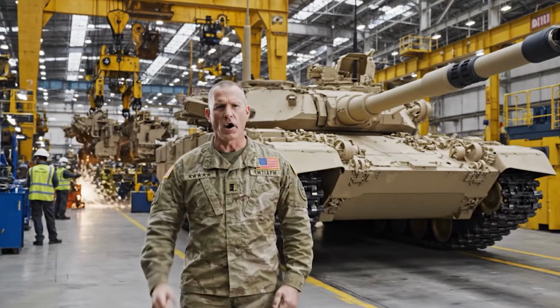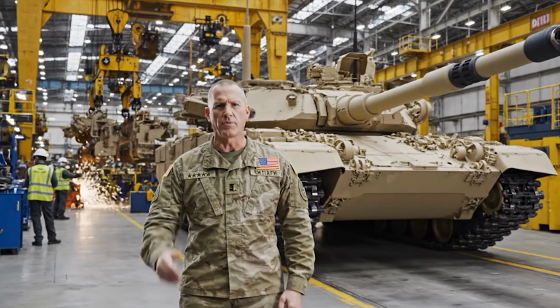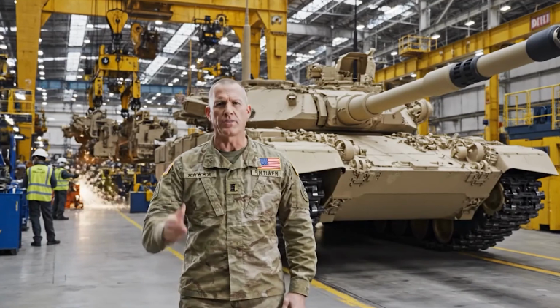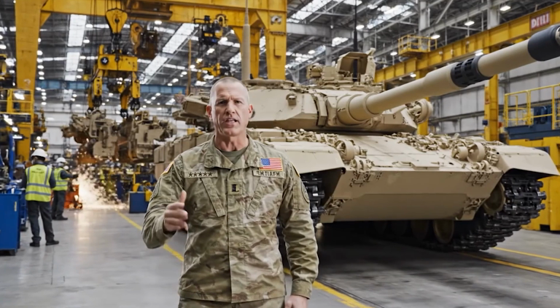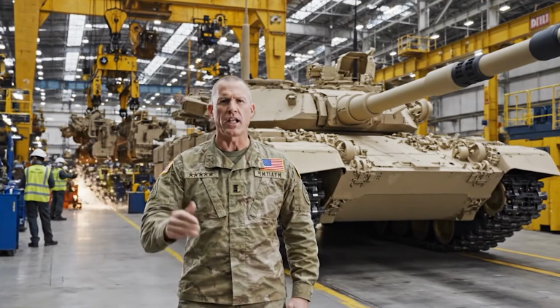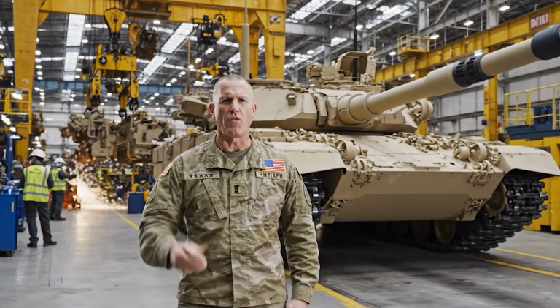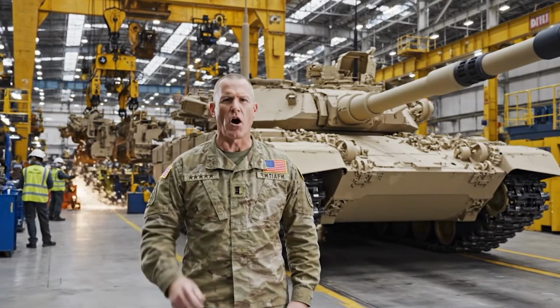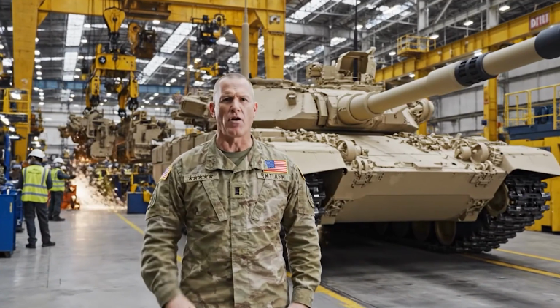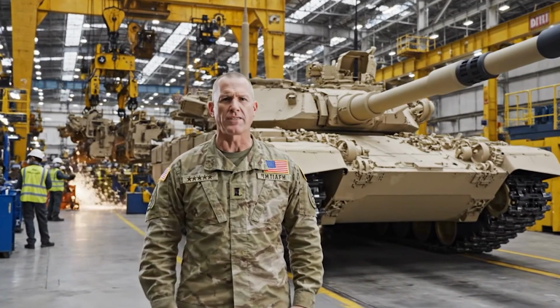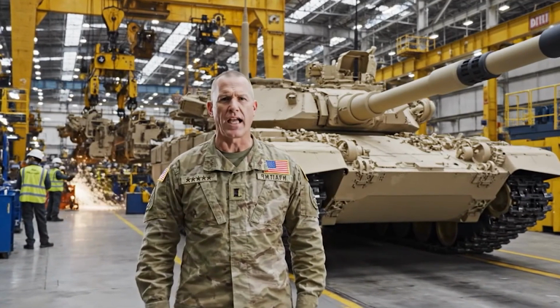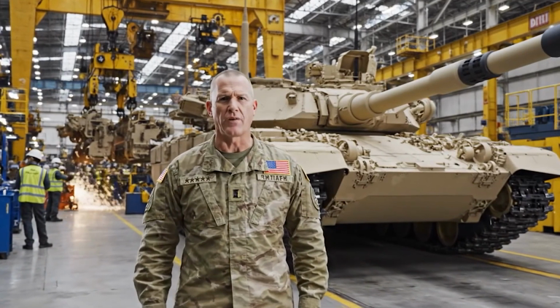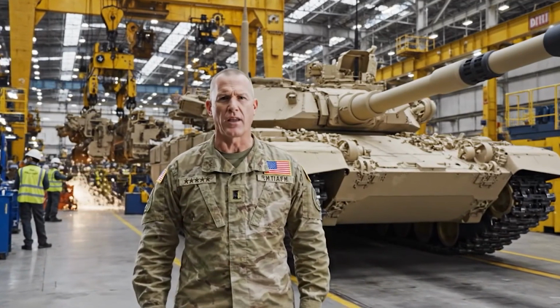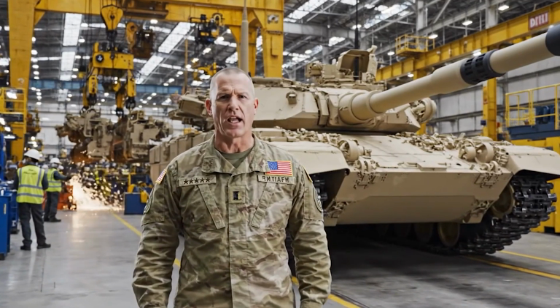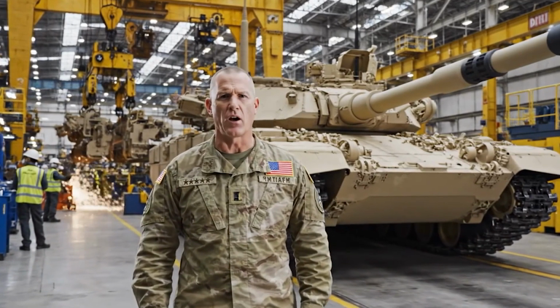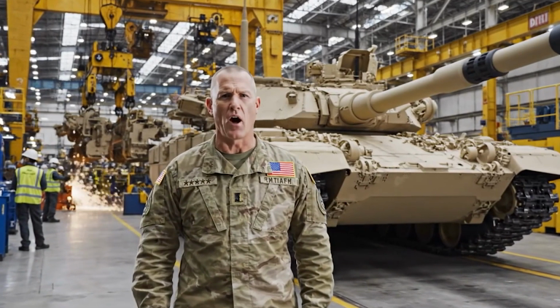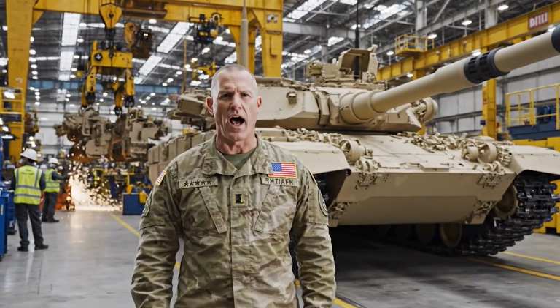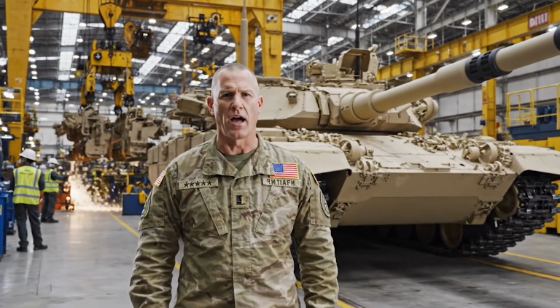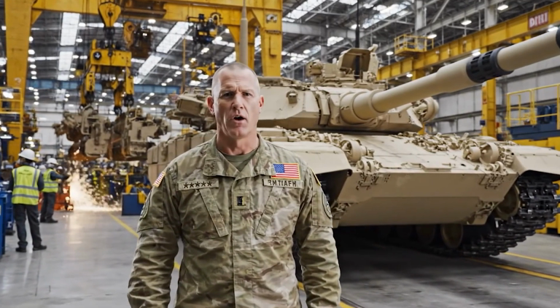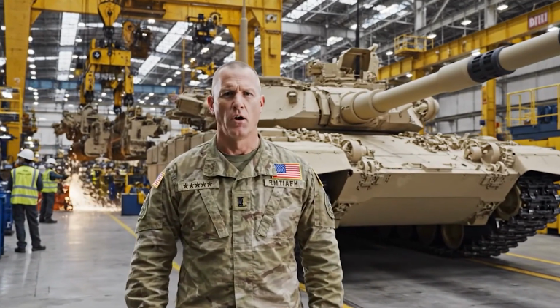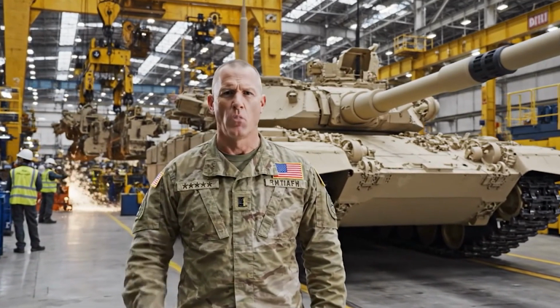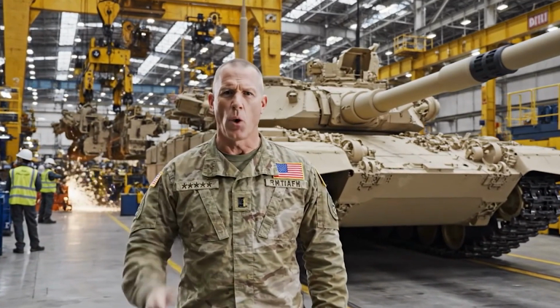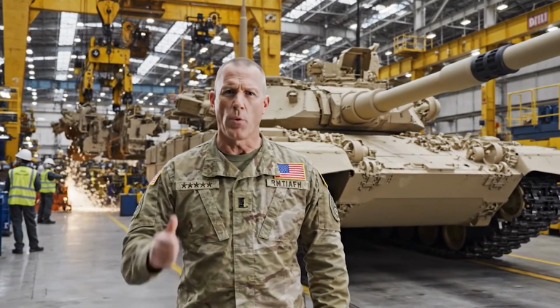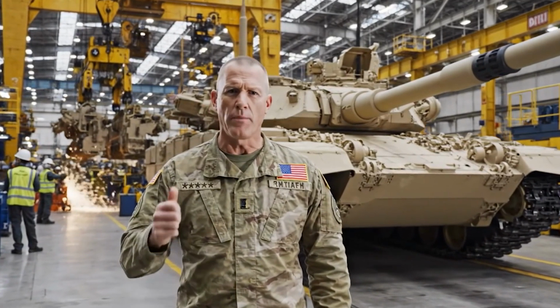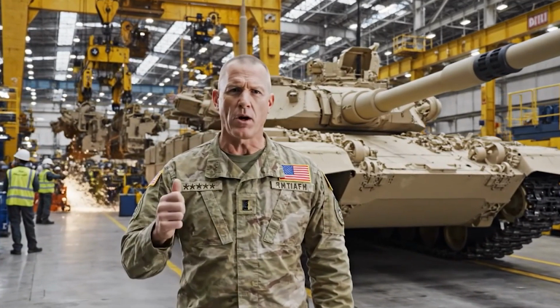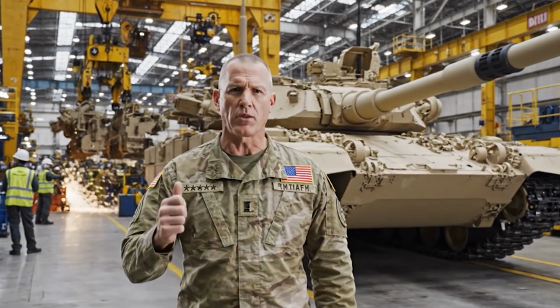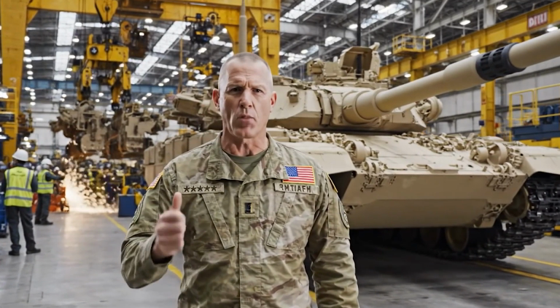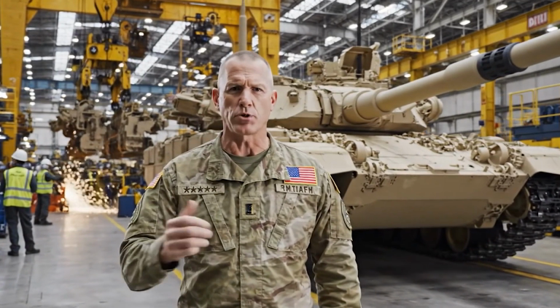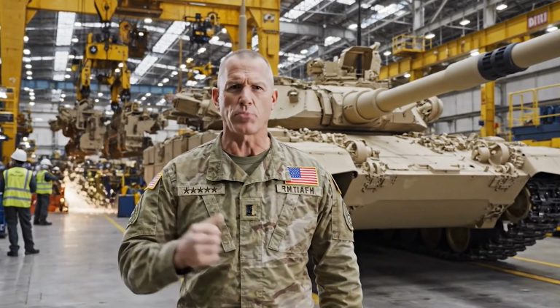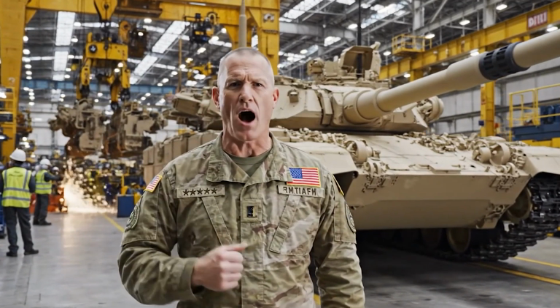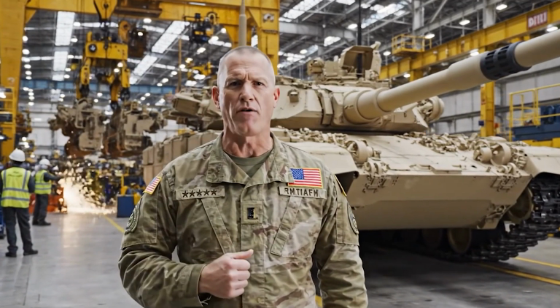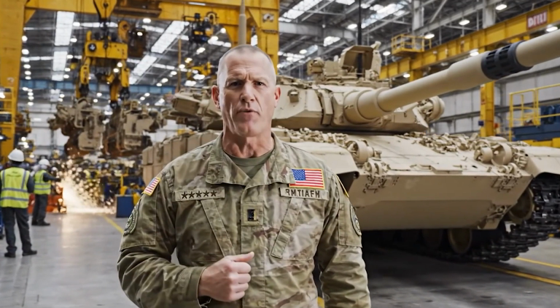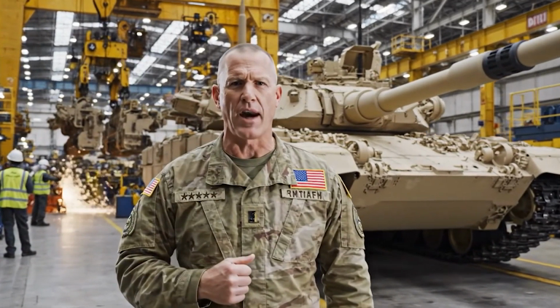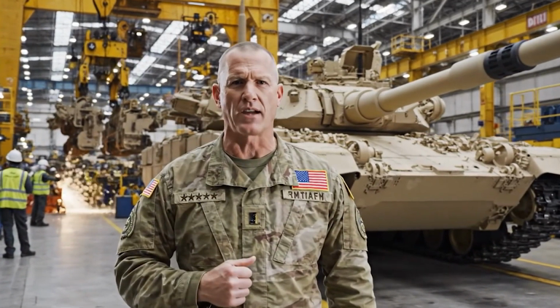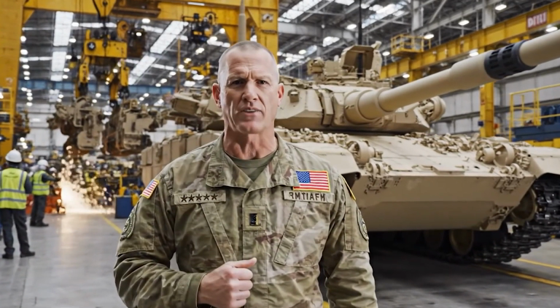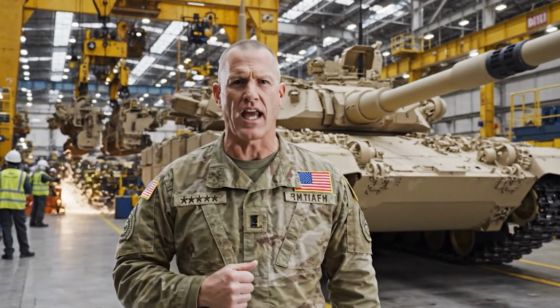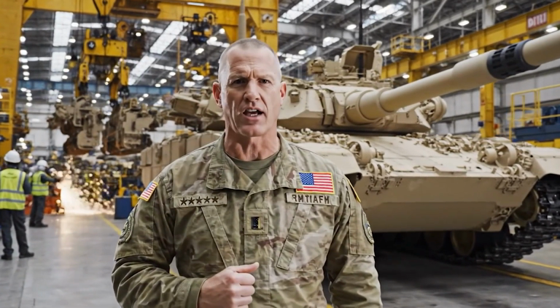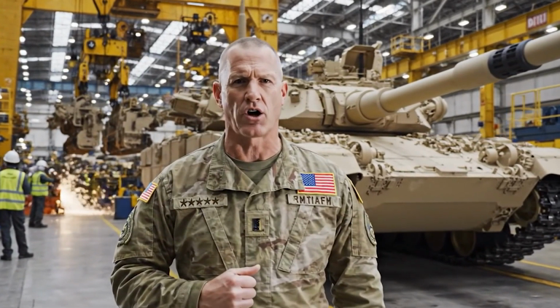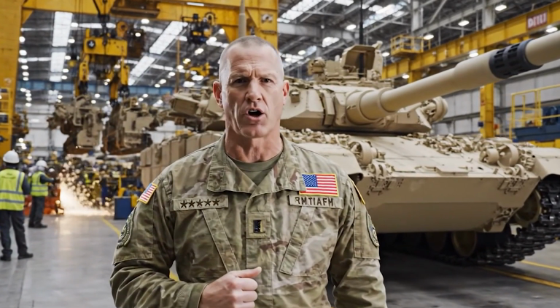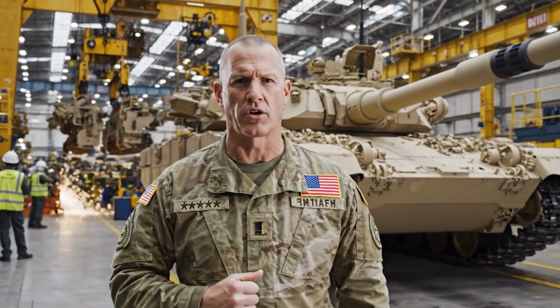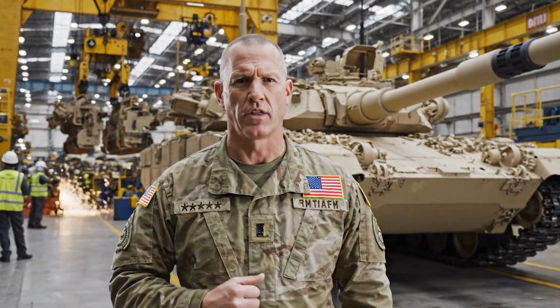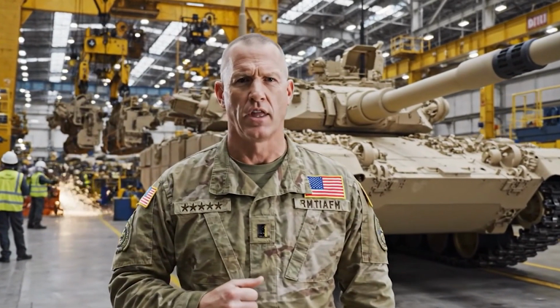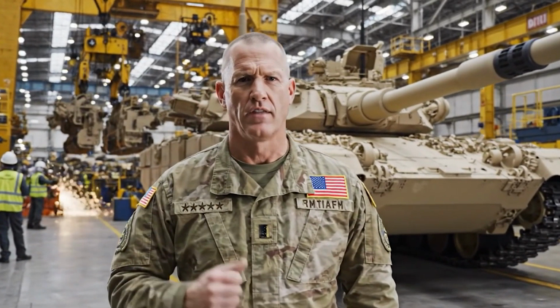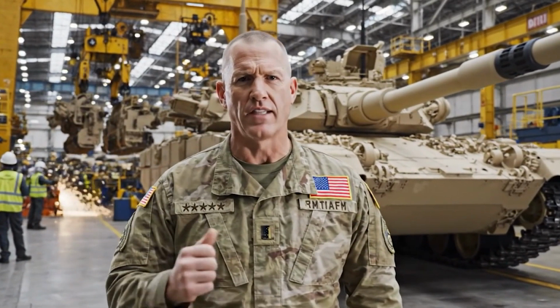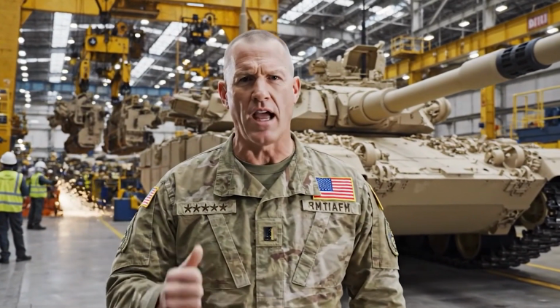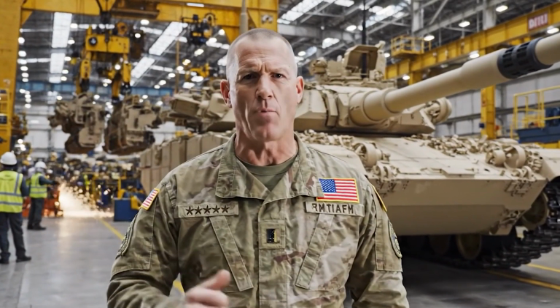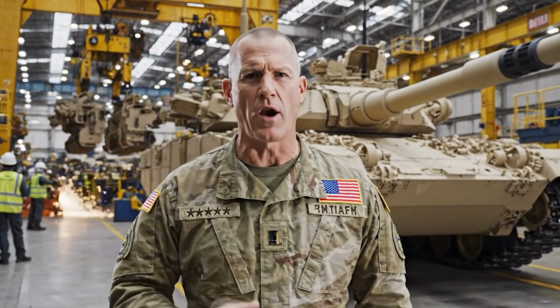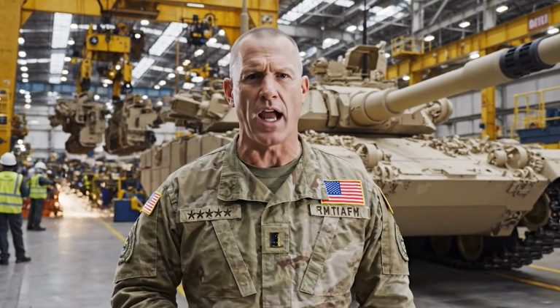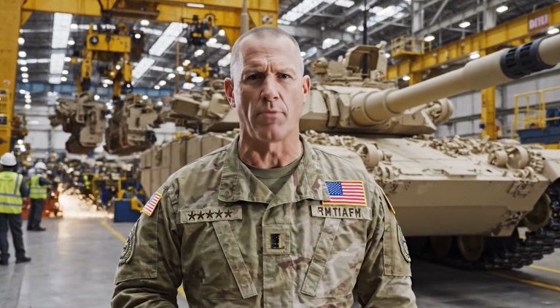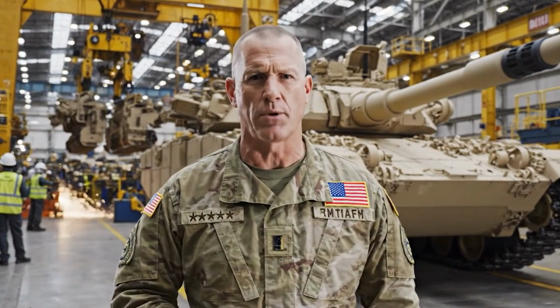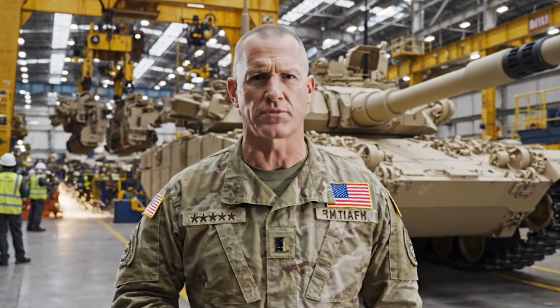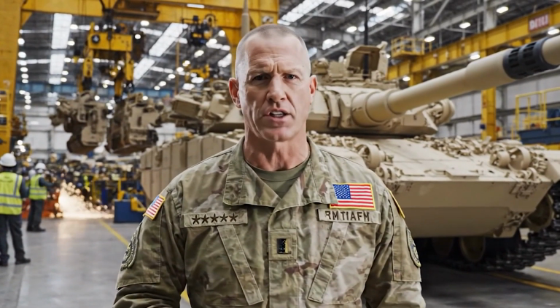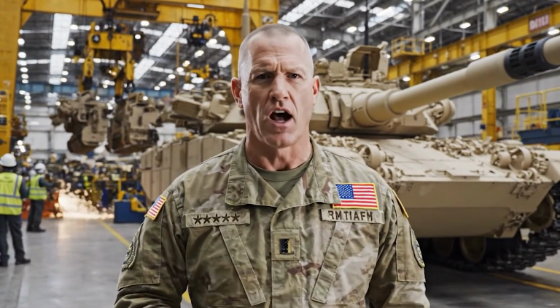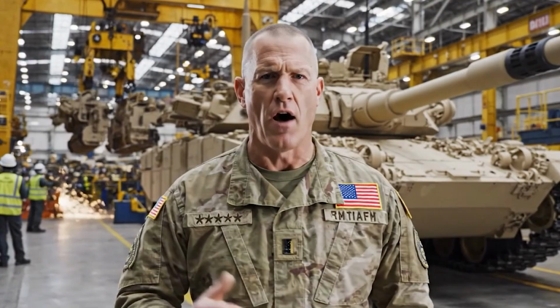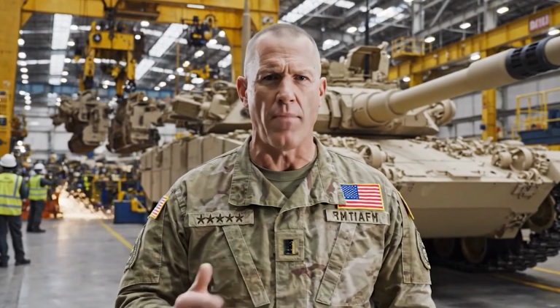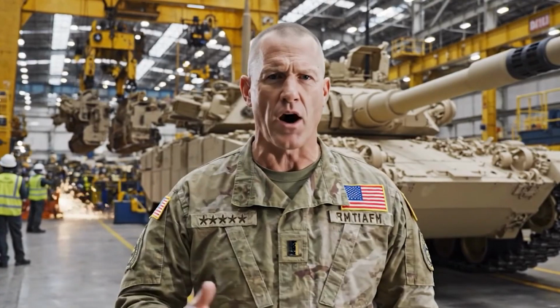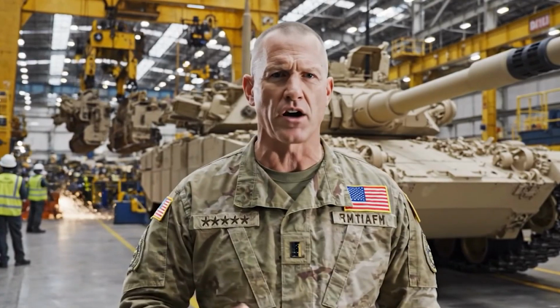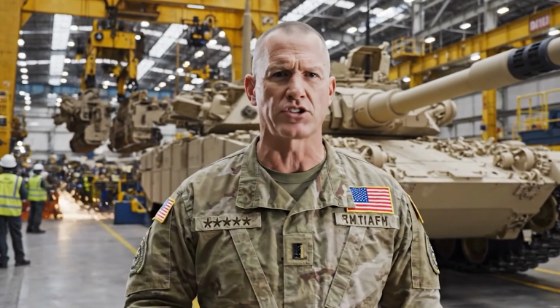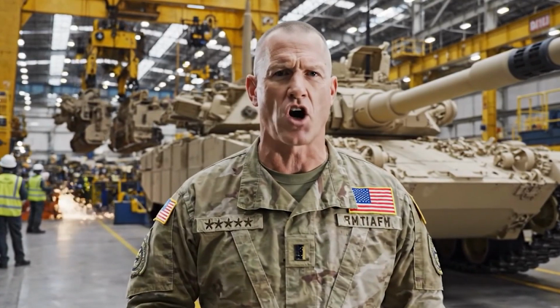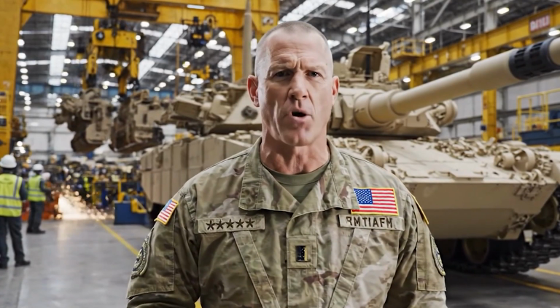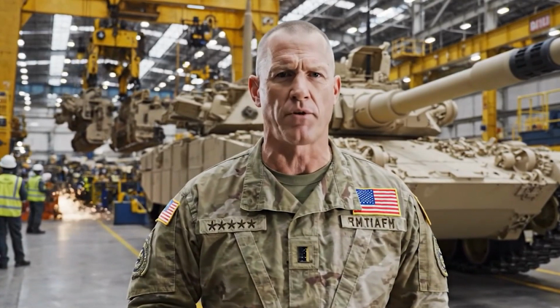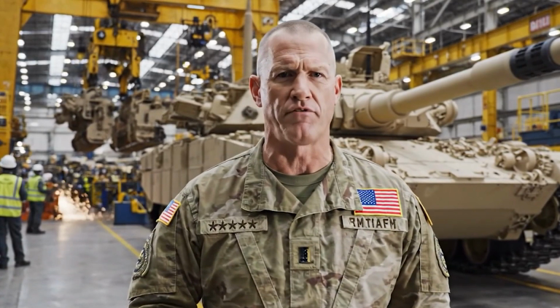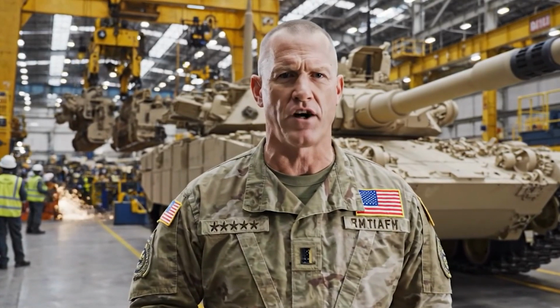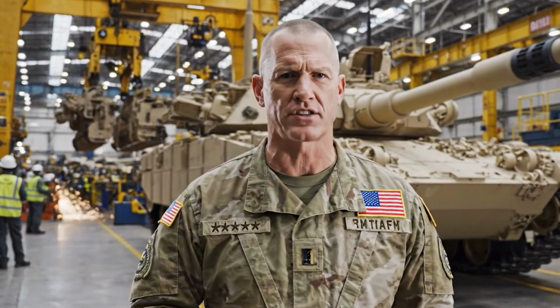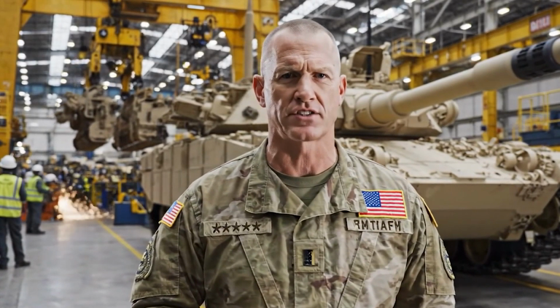Welcome to the Lima Army Tank Plant in Ohio, where we build the most powerful battle tank on earth, the M1 Abrams, America's armored fist.